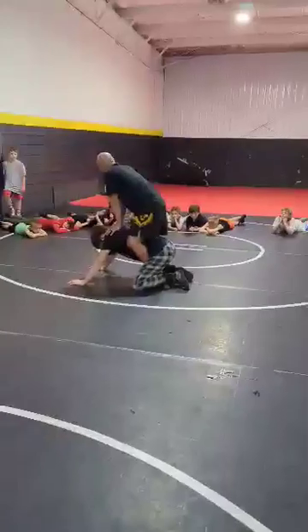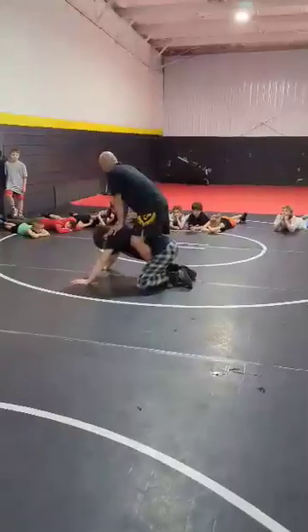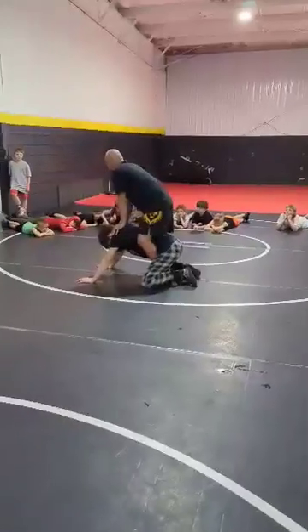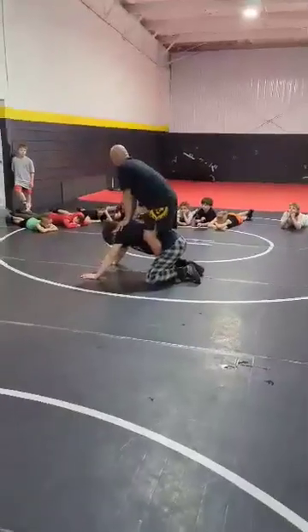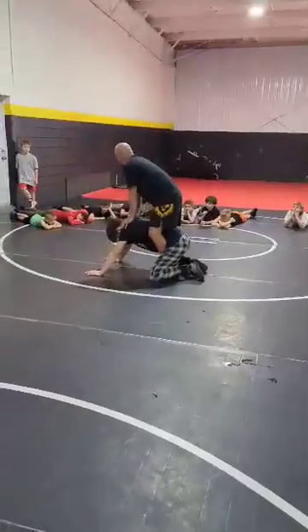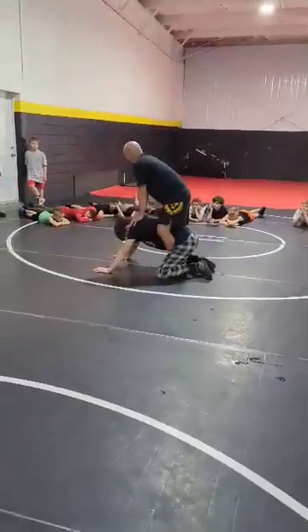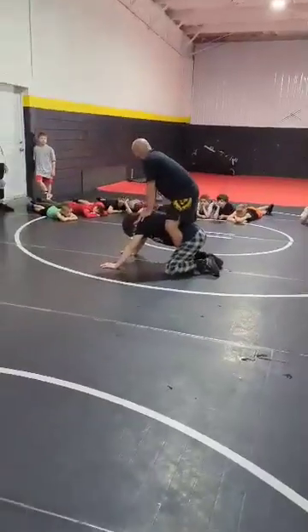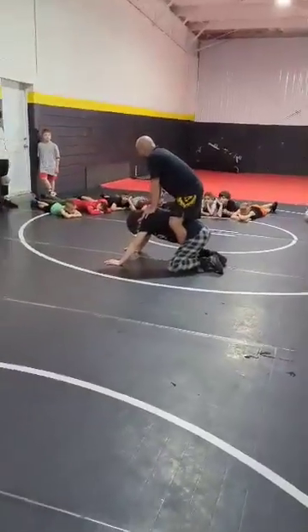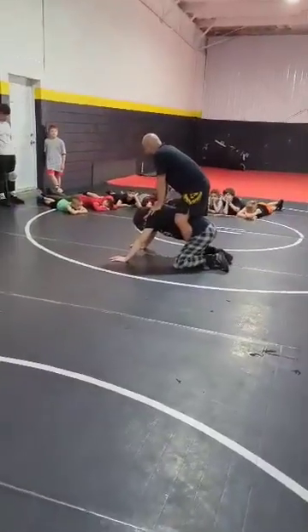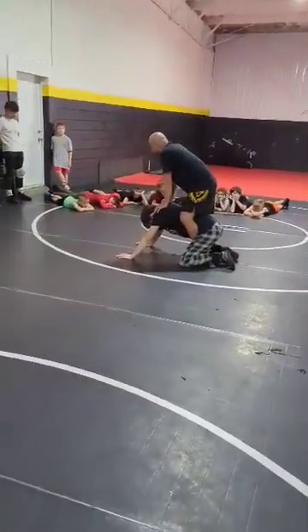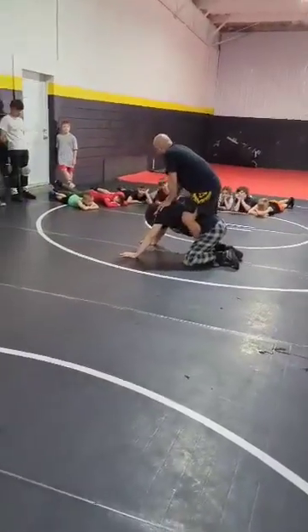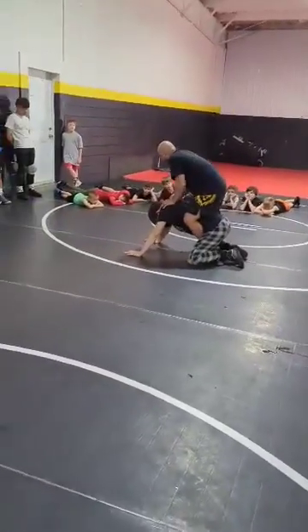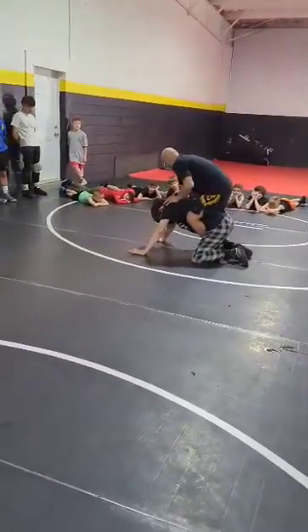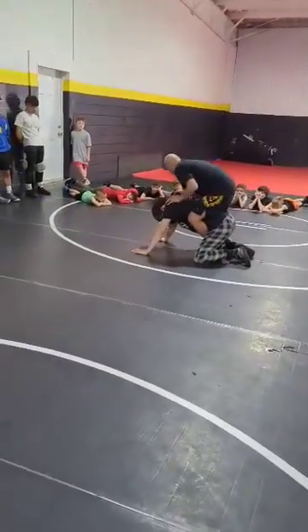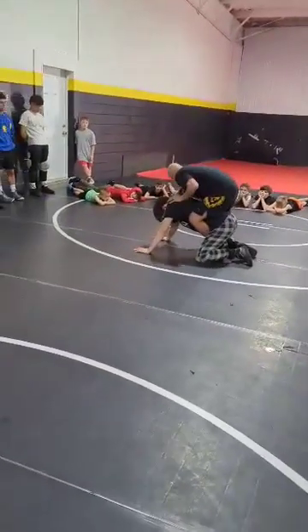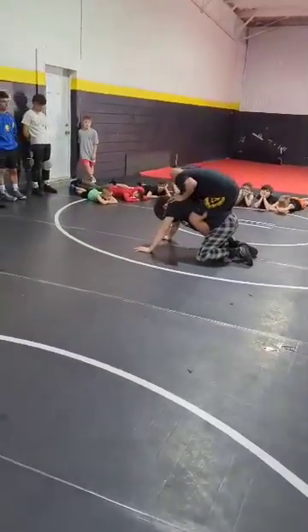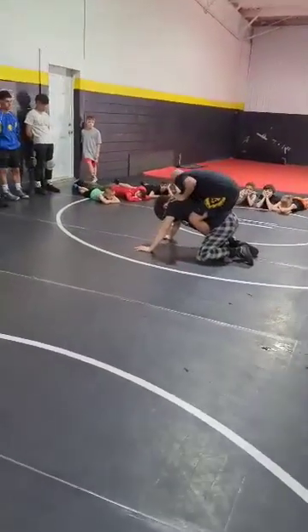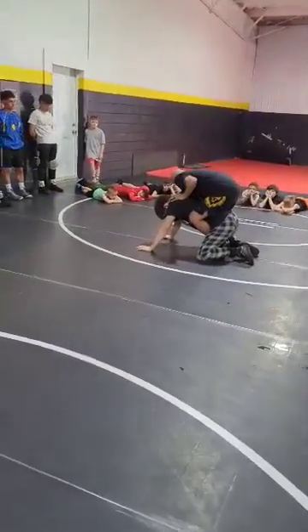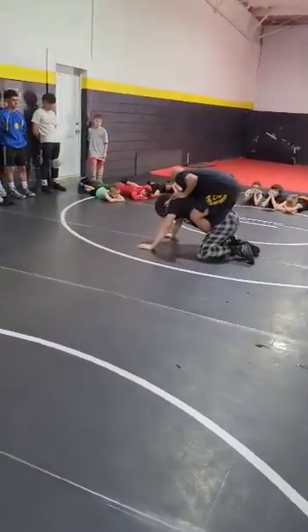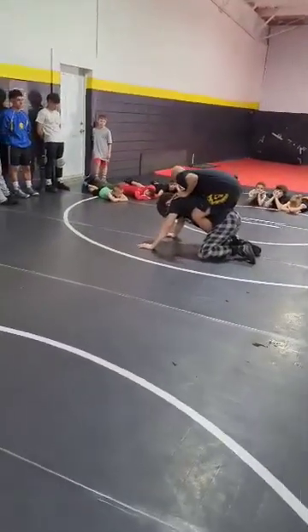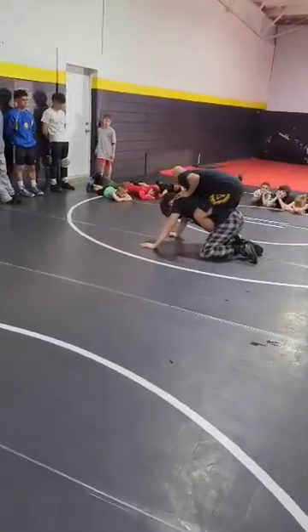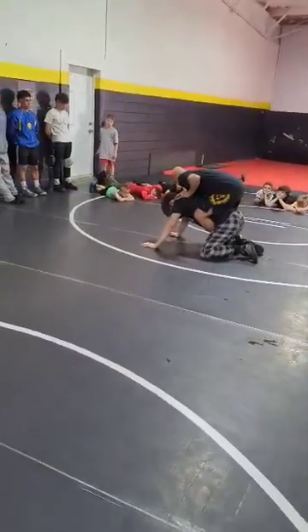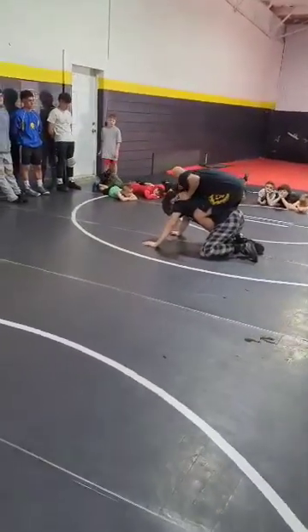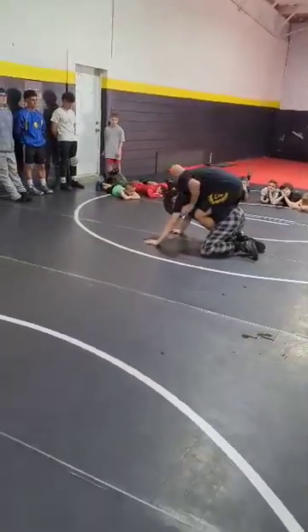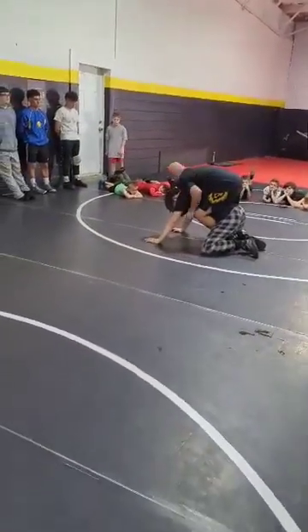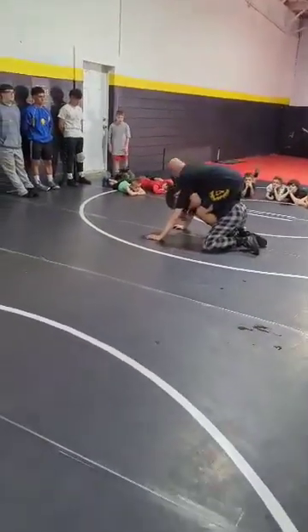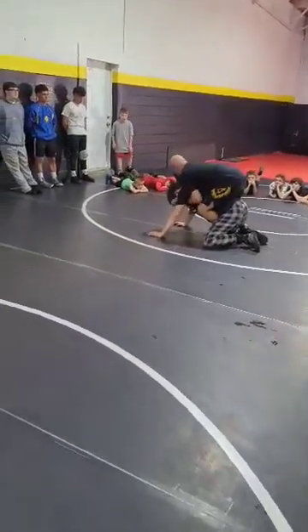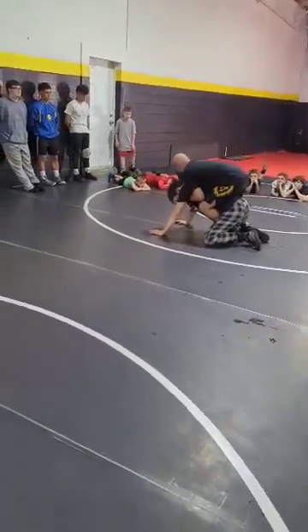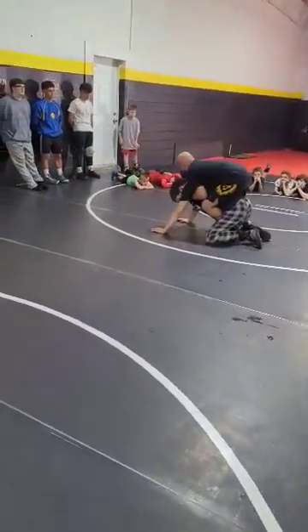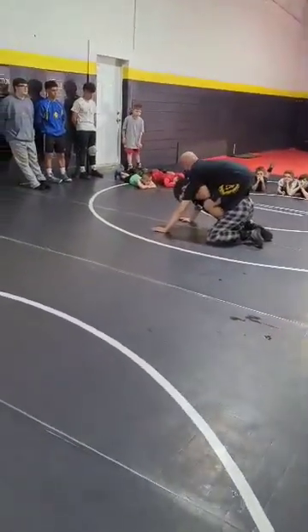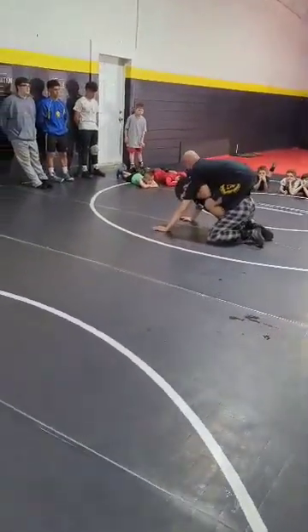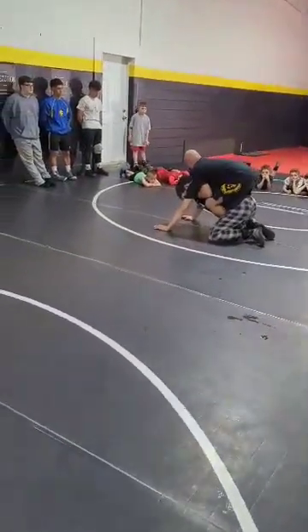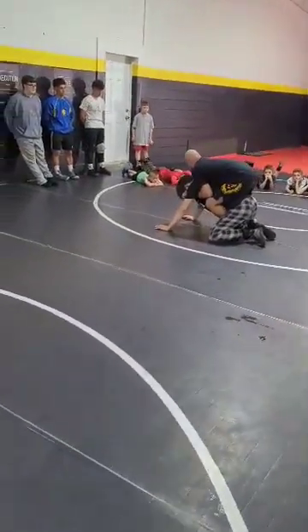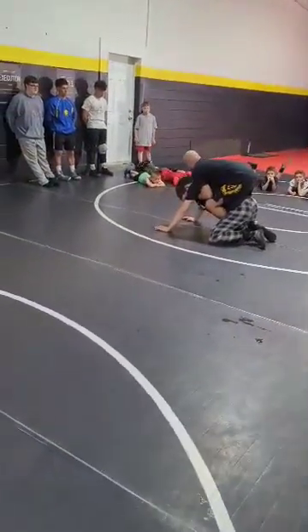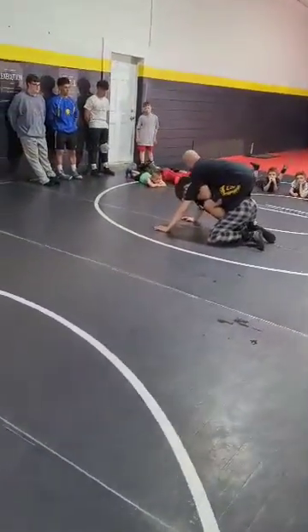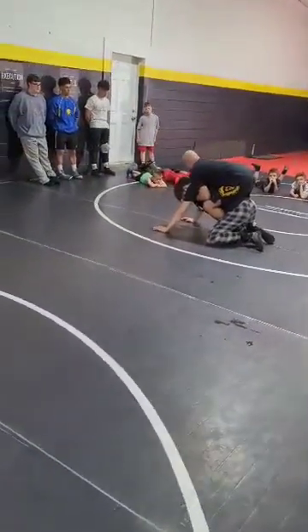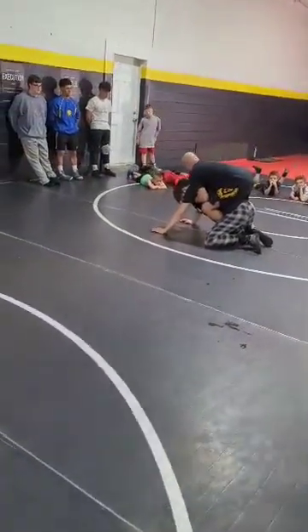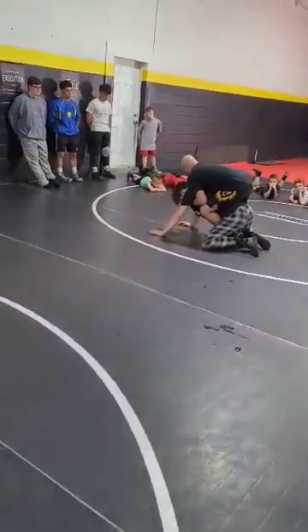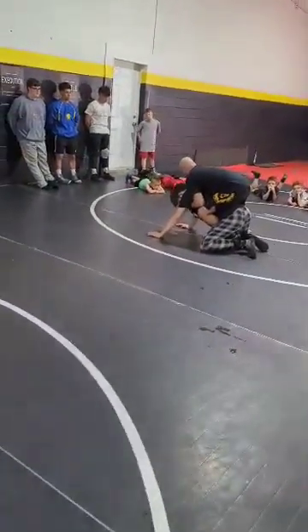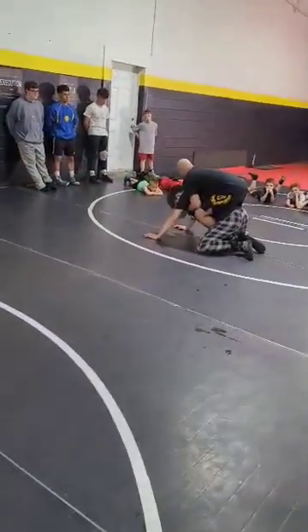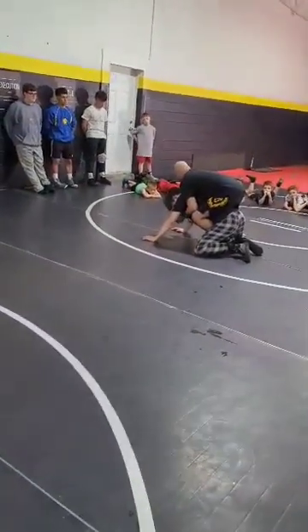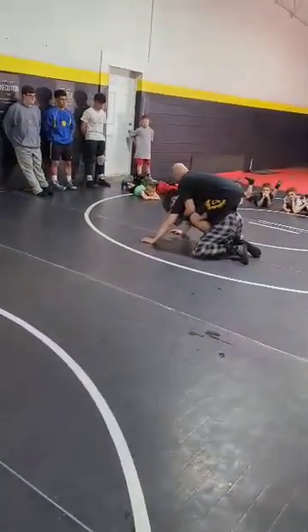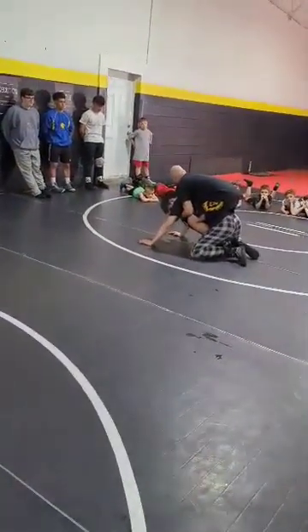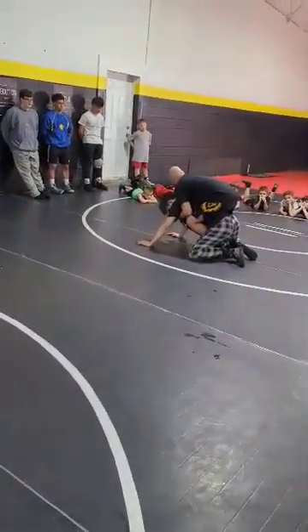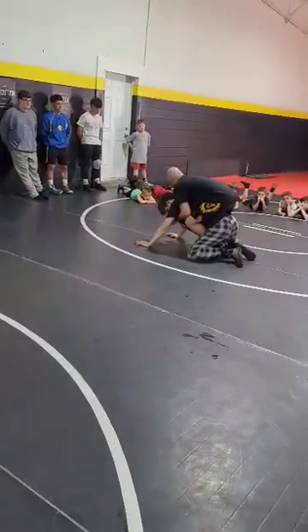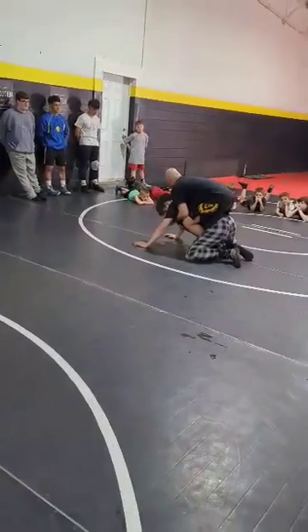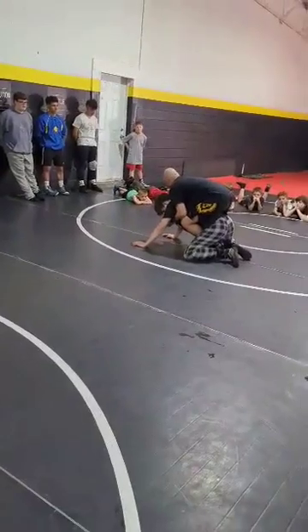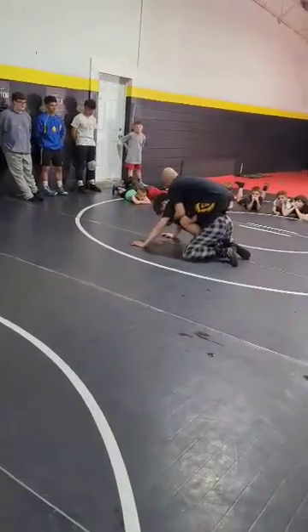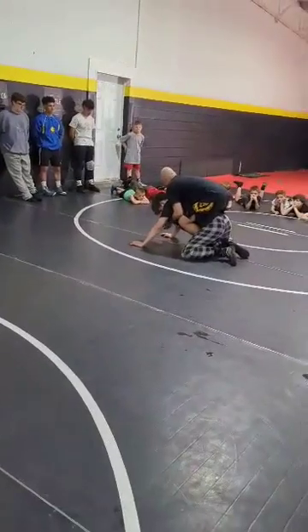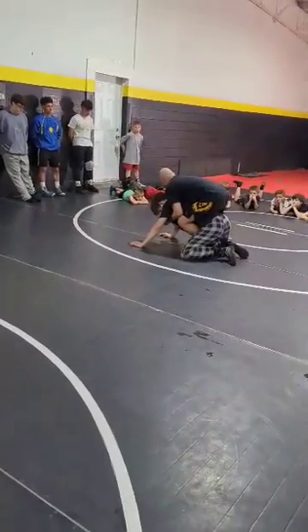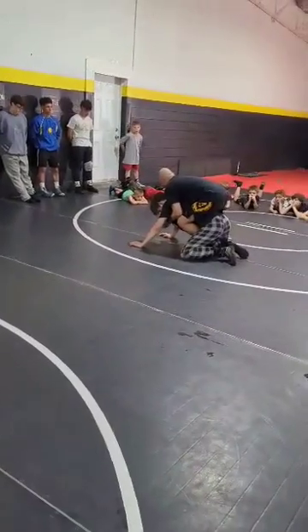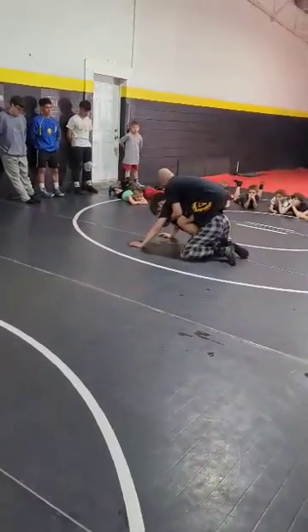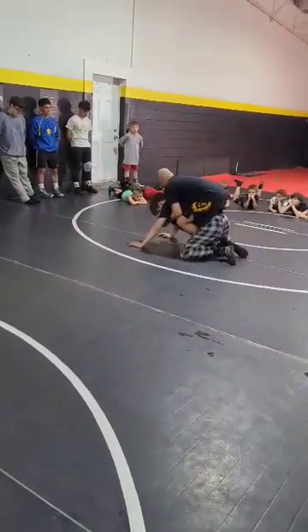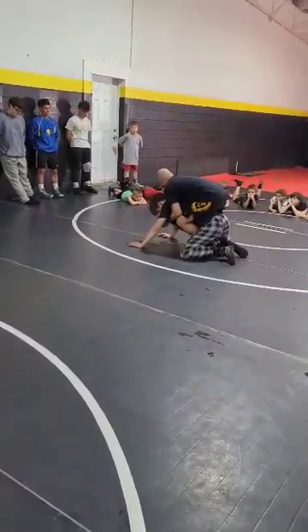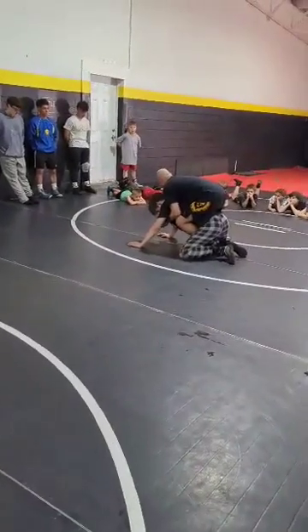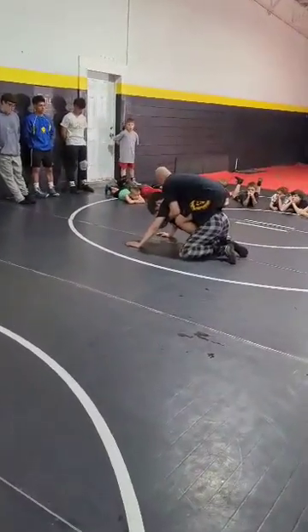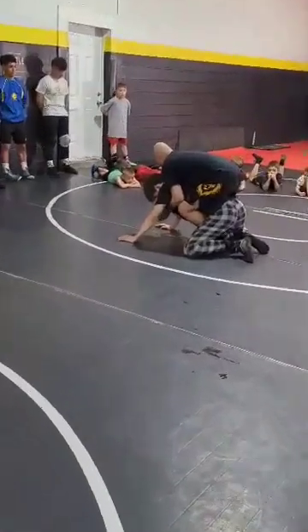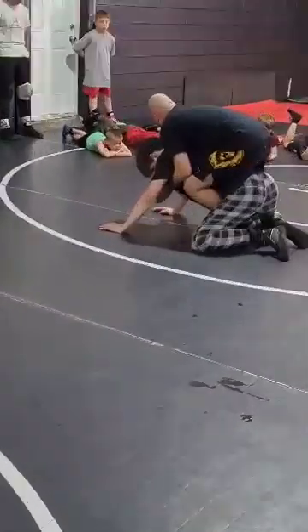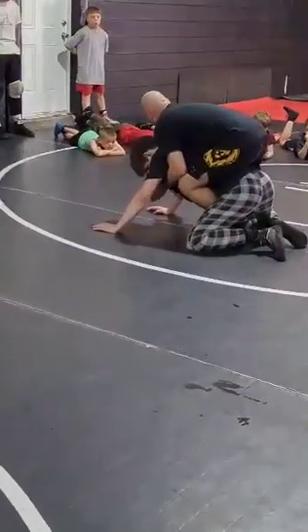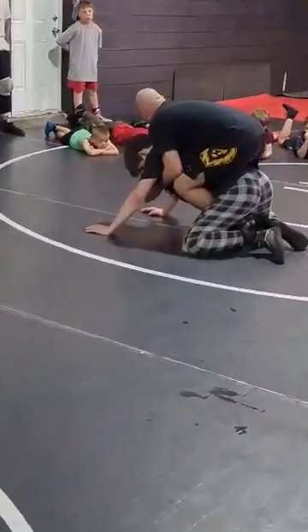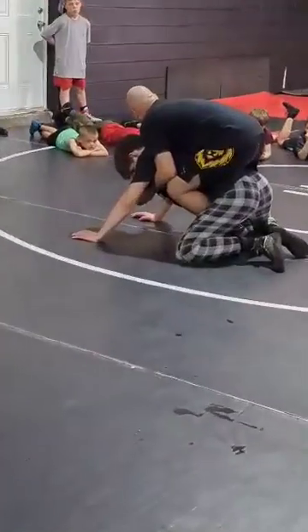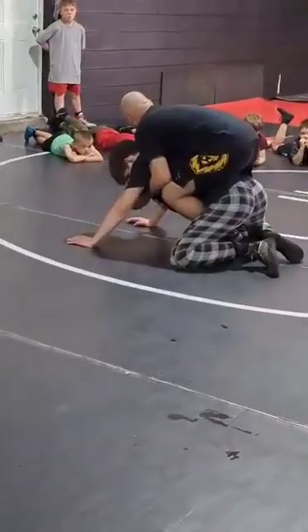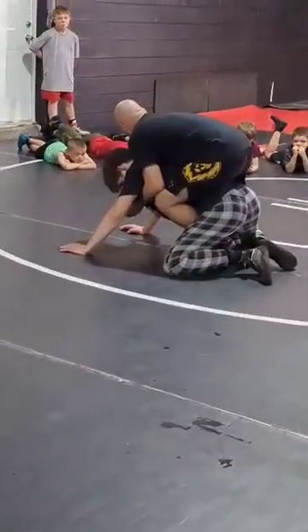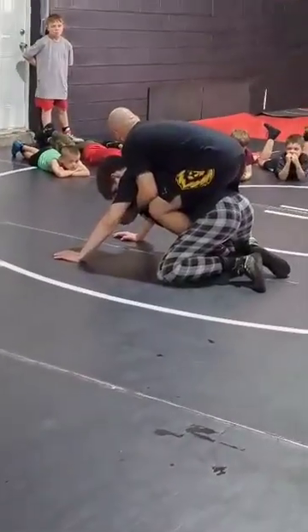My toes are under mat. I've got under hooks. To drive him flat, which is what I want to do,